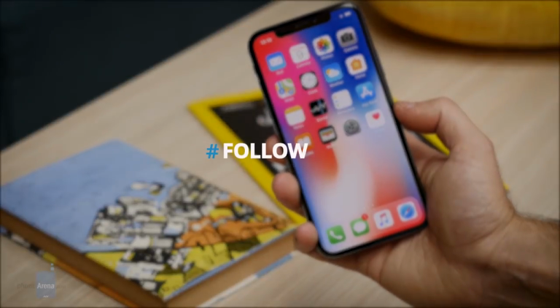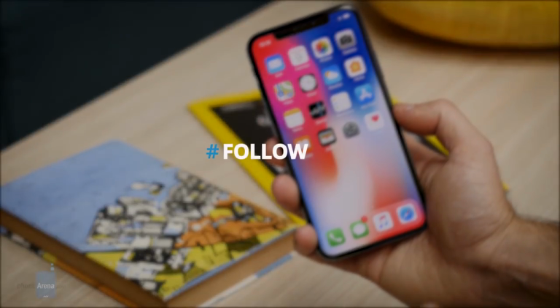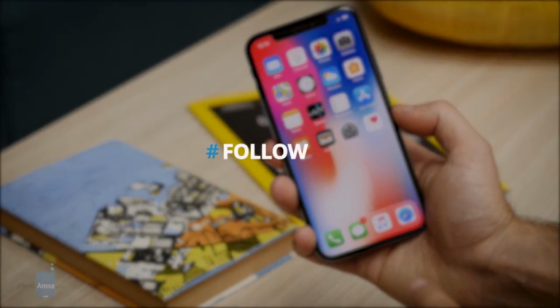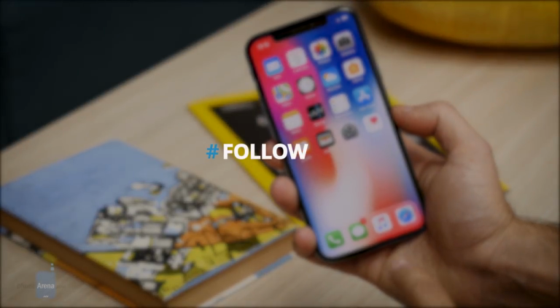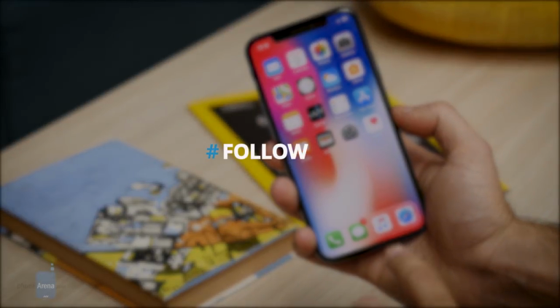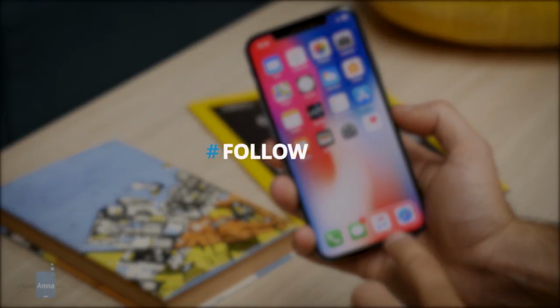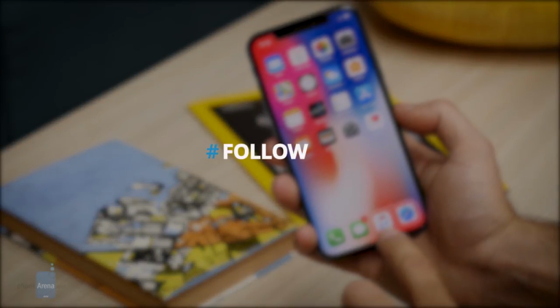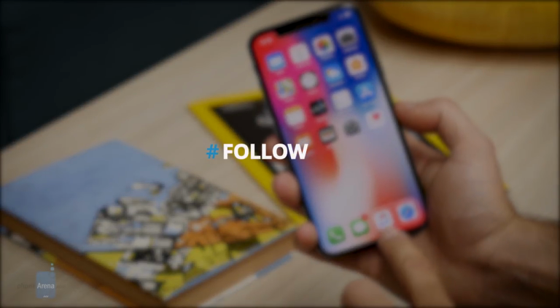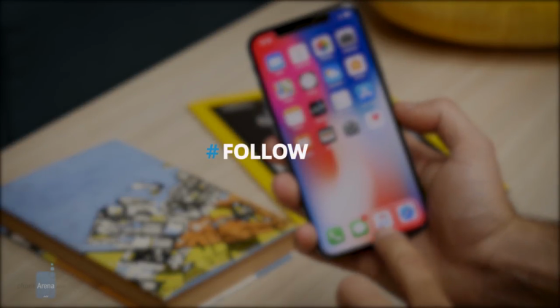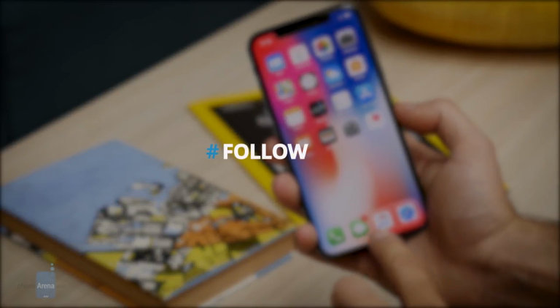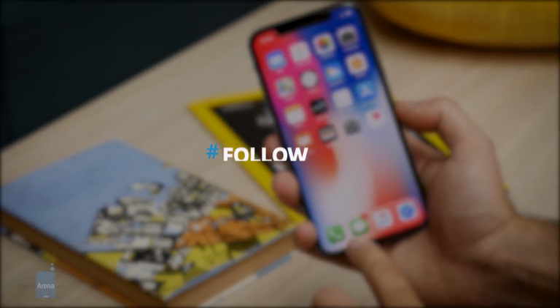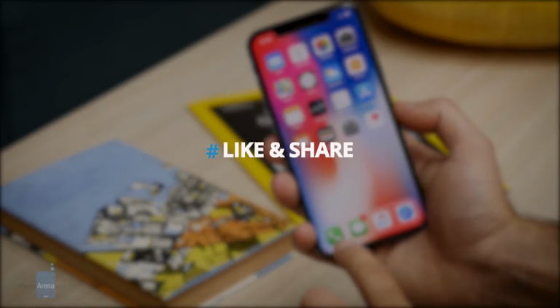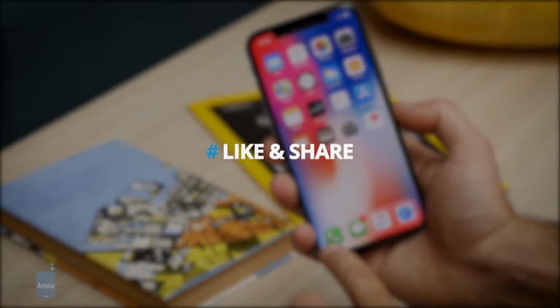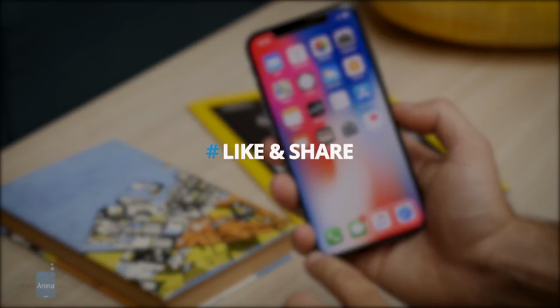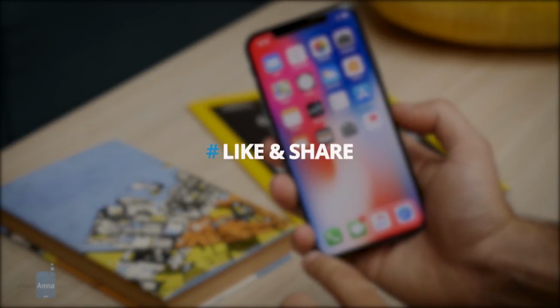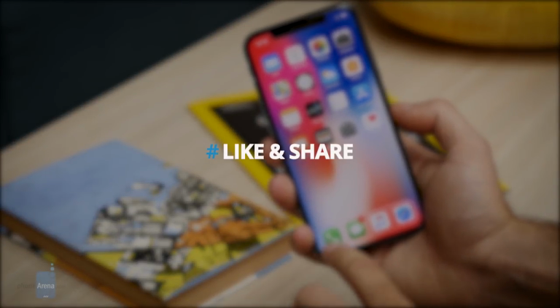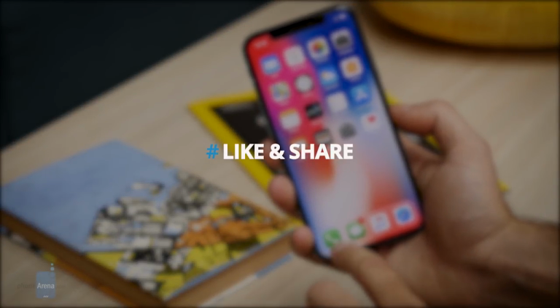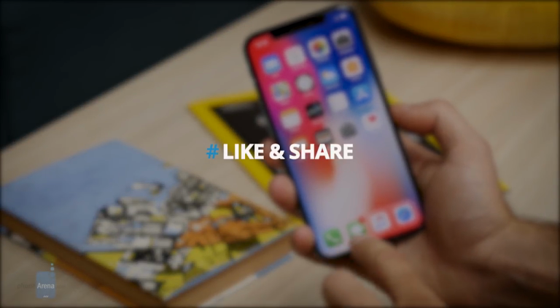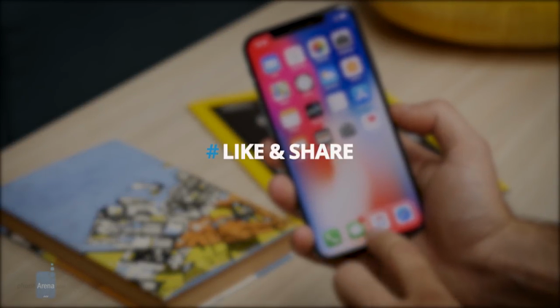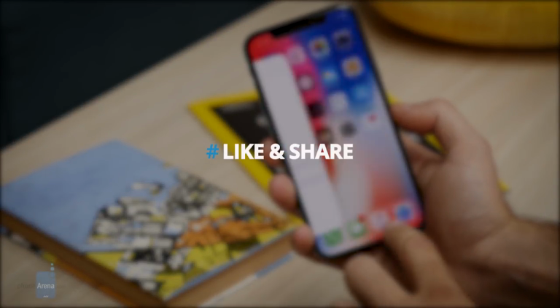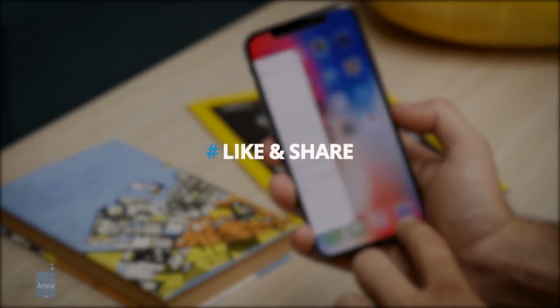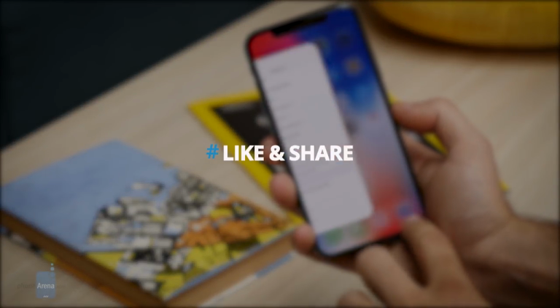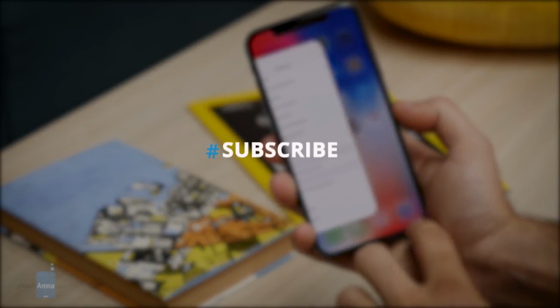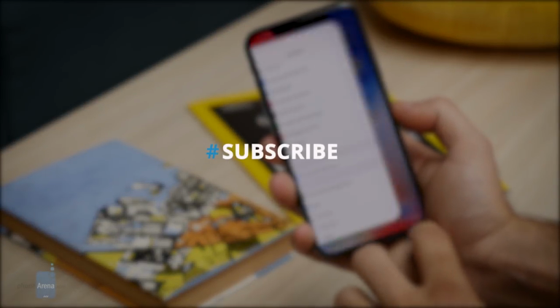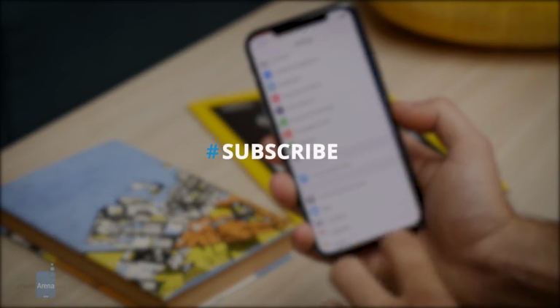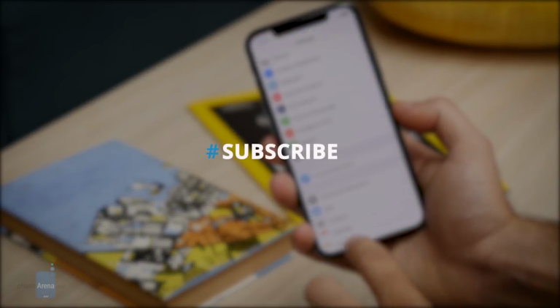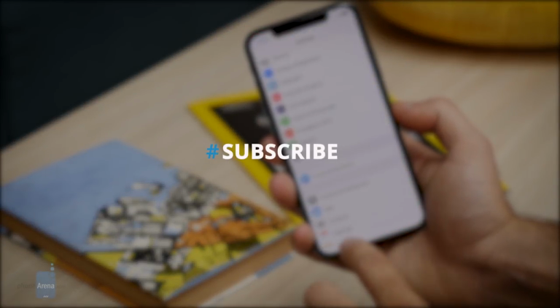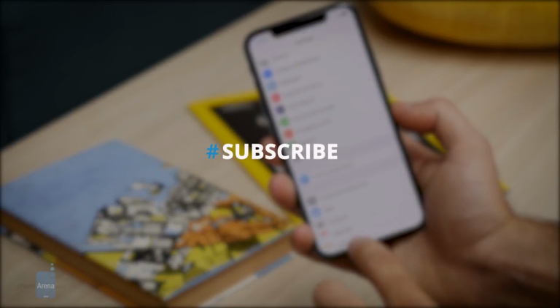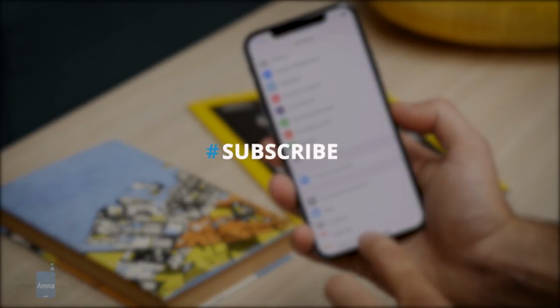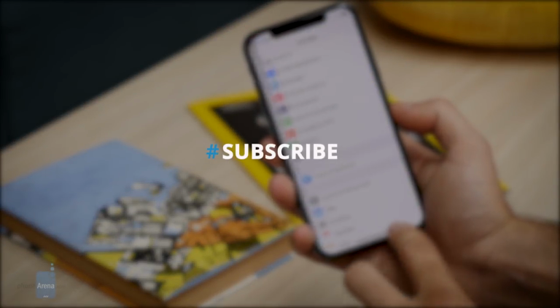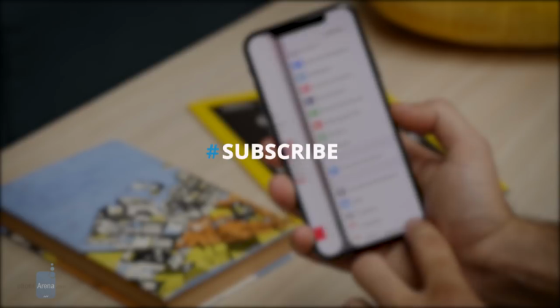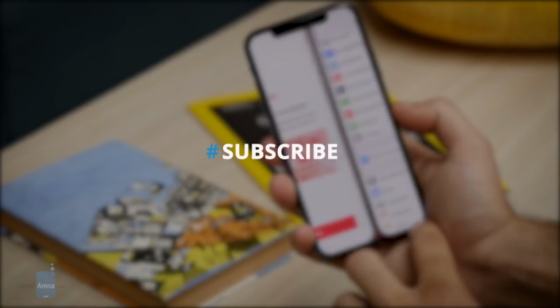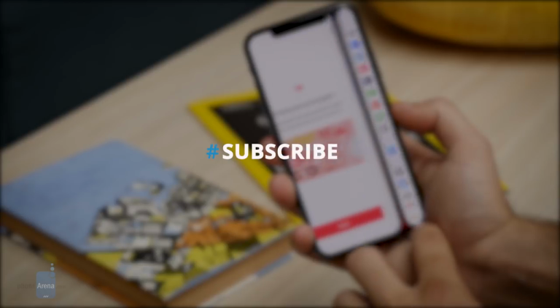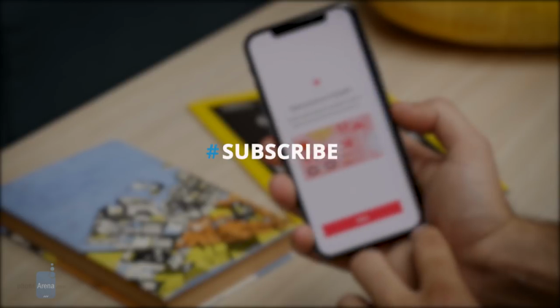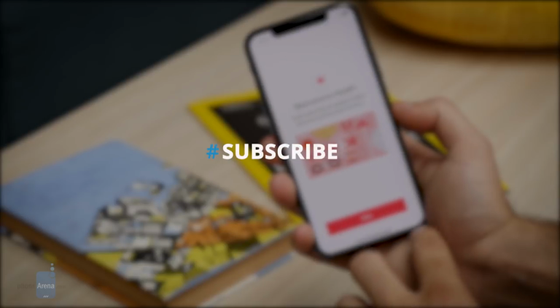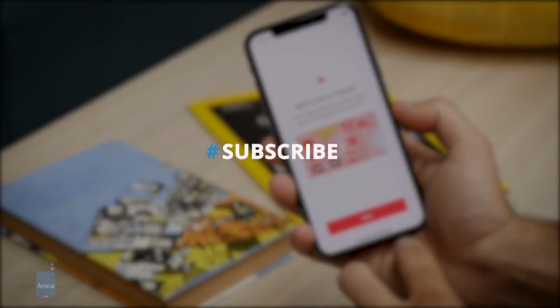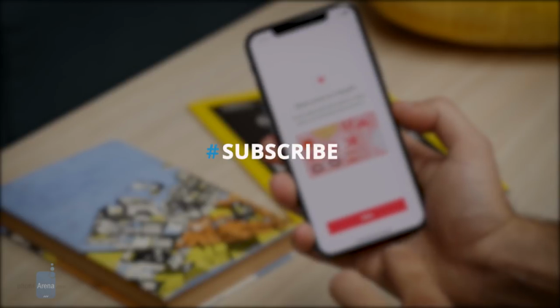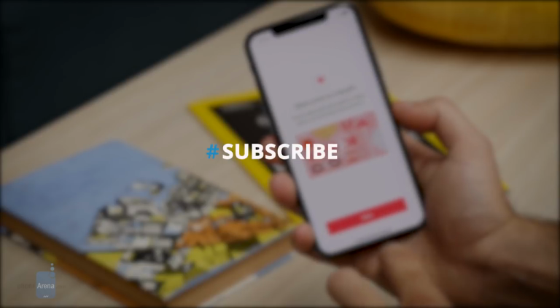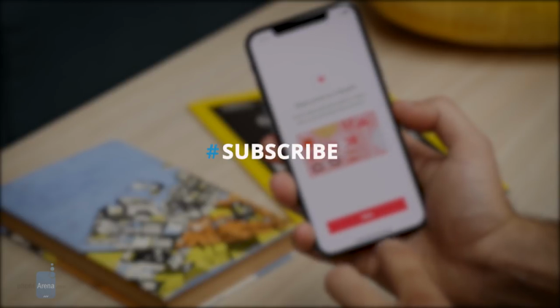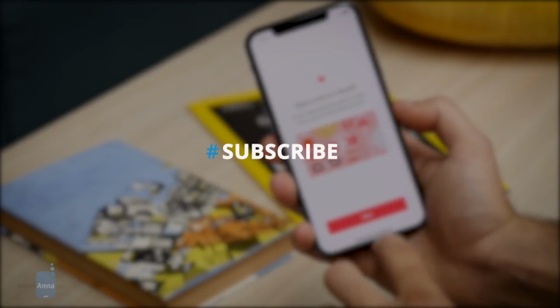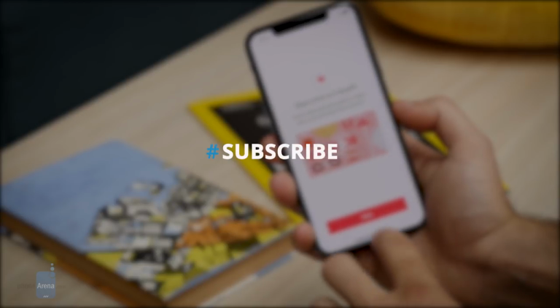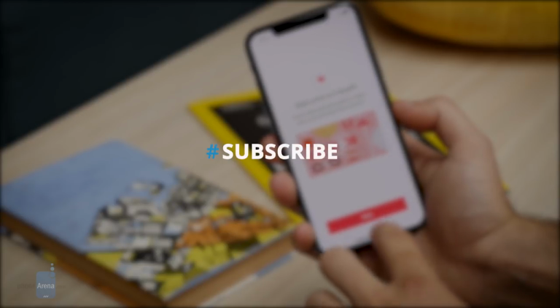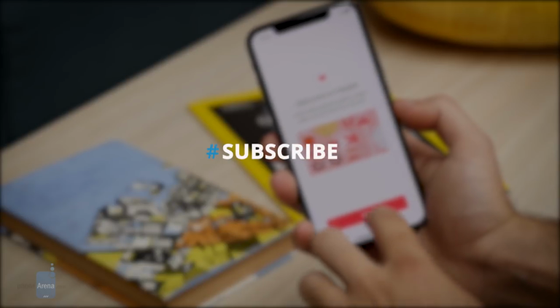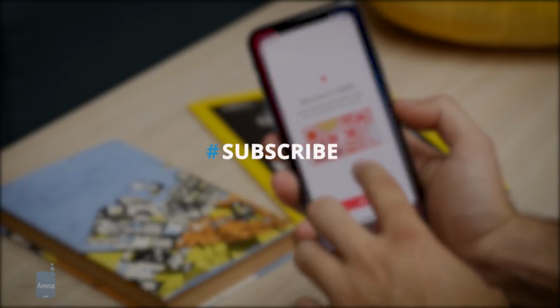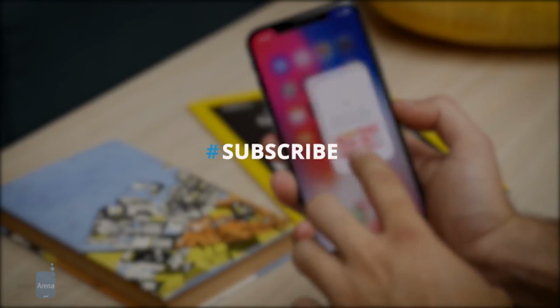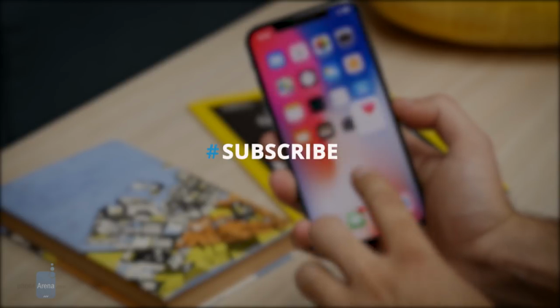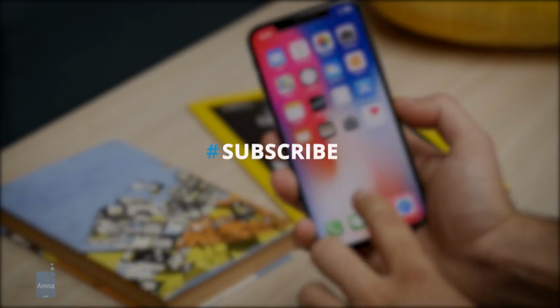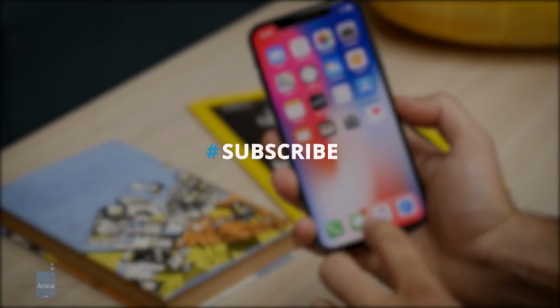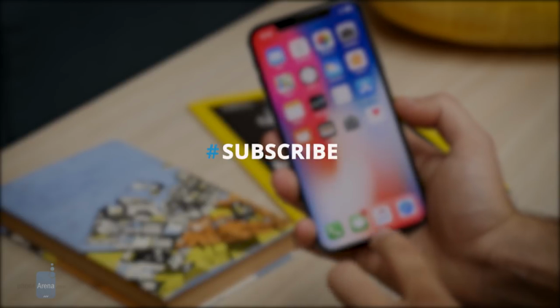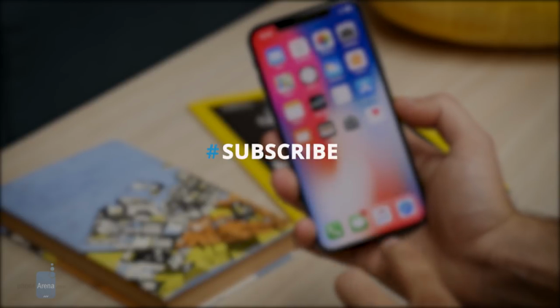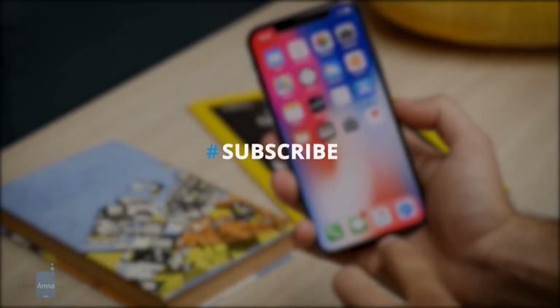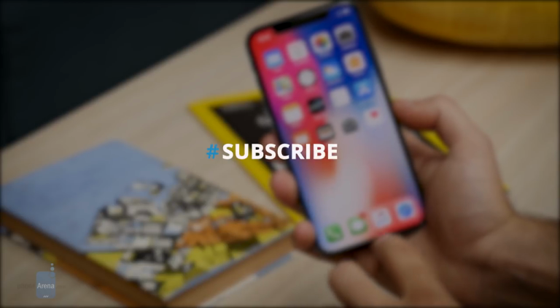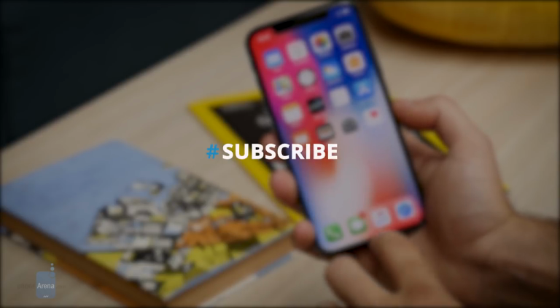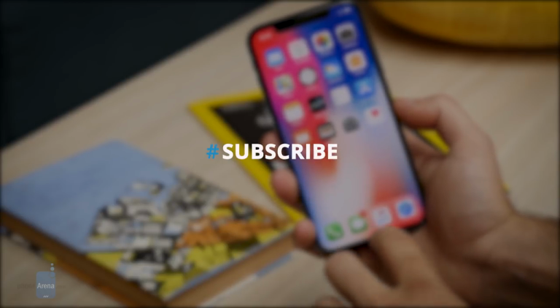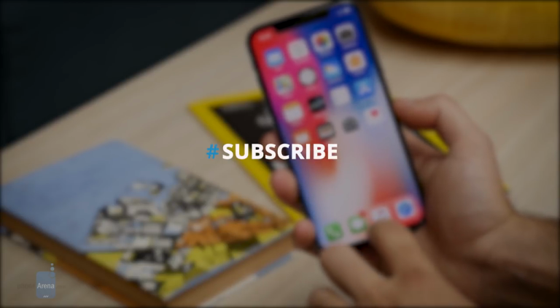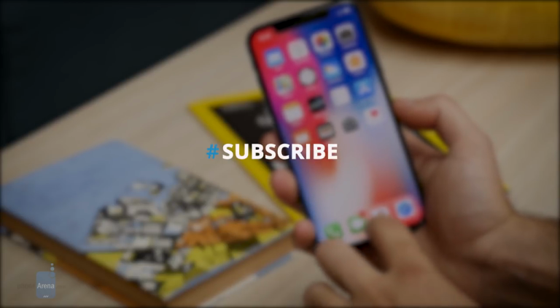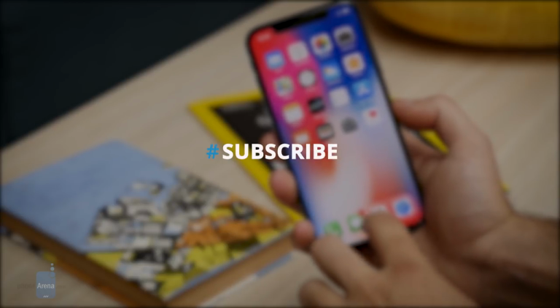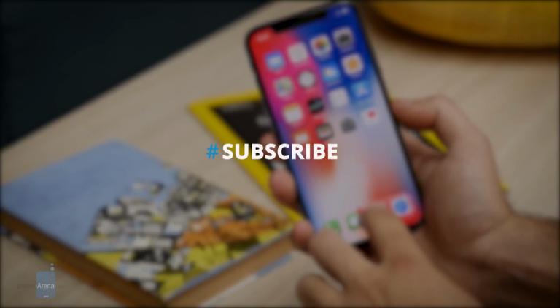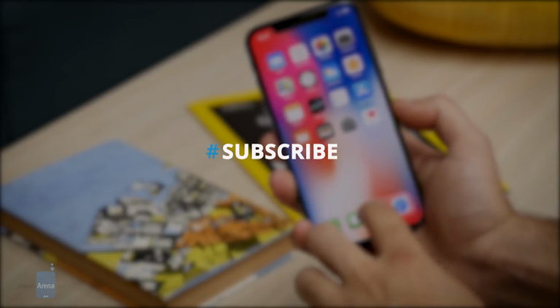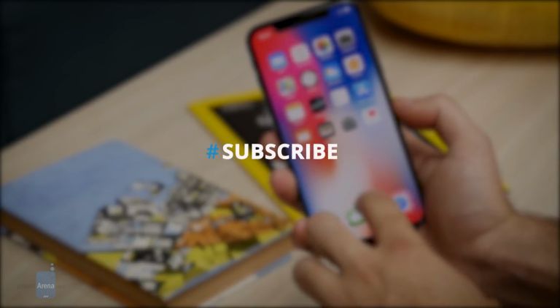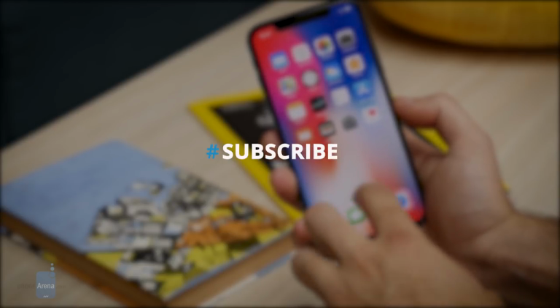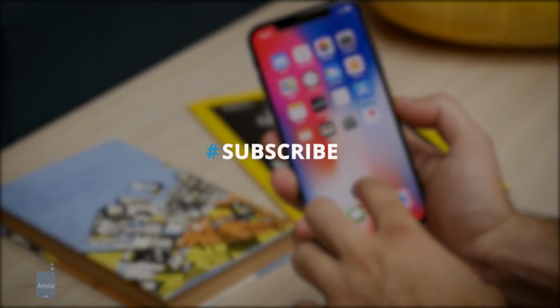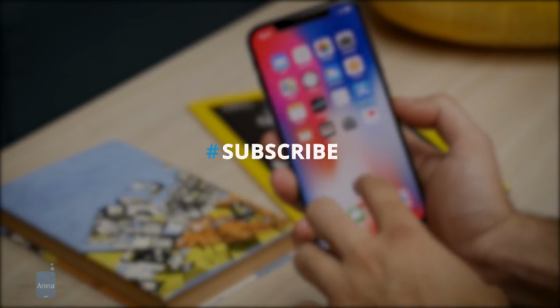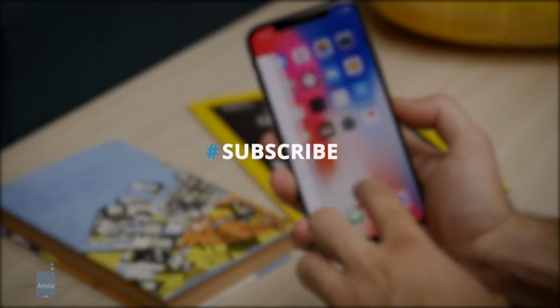Thank you for watching Phone Arena's Apple iPhone X video review. For more, check us out at phonearena.com.